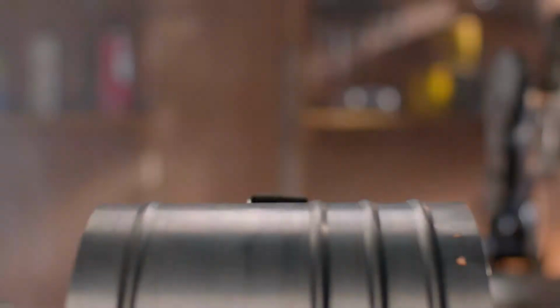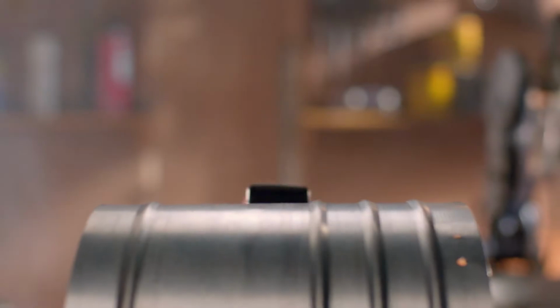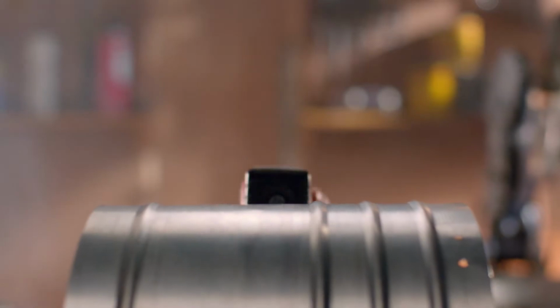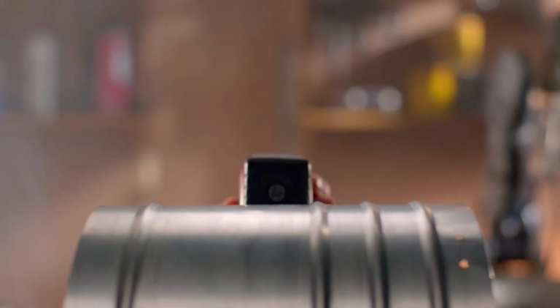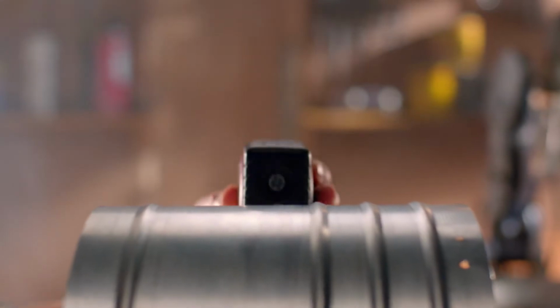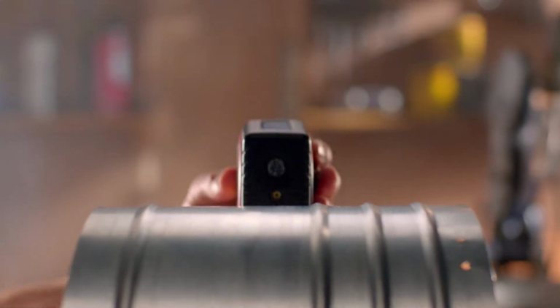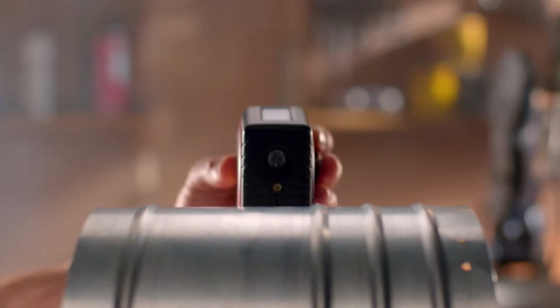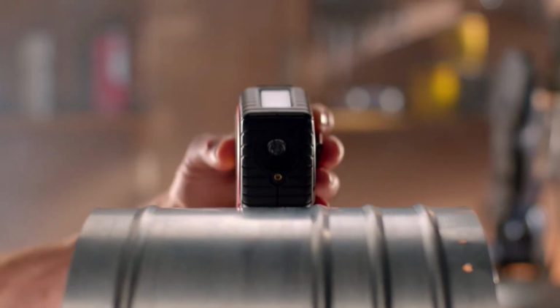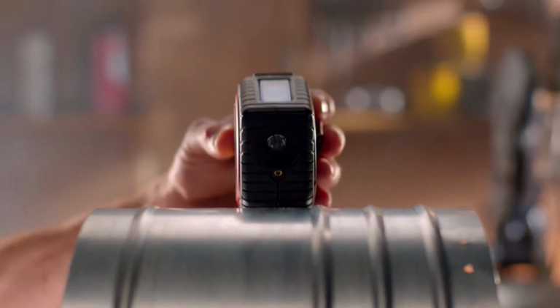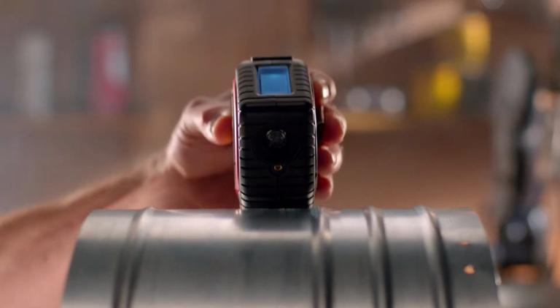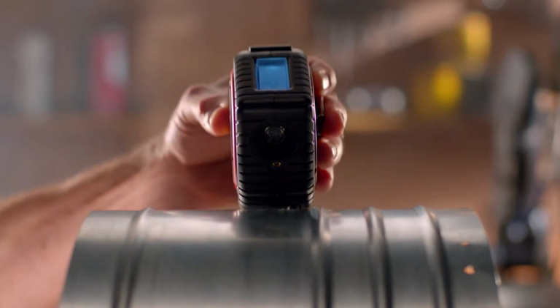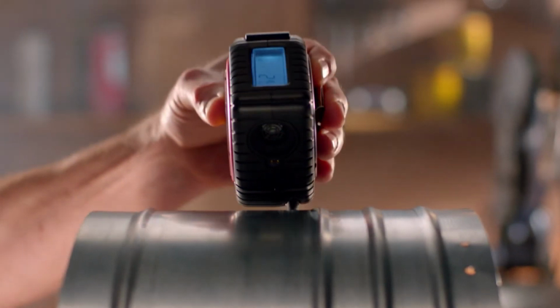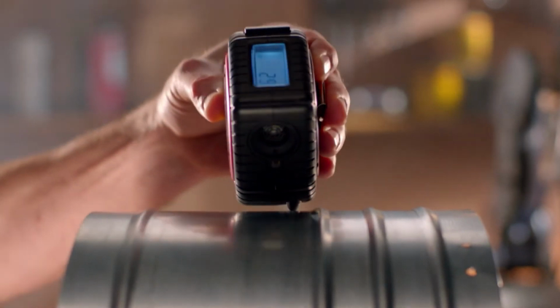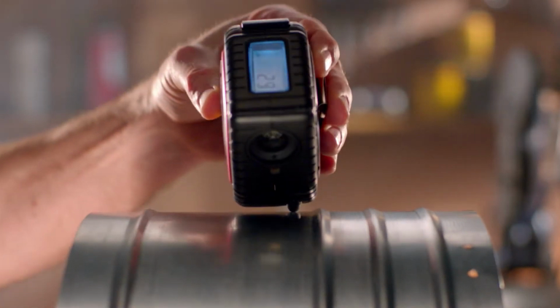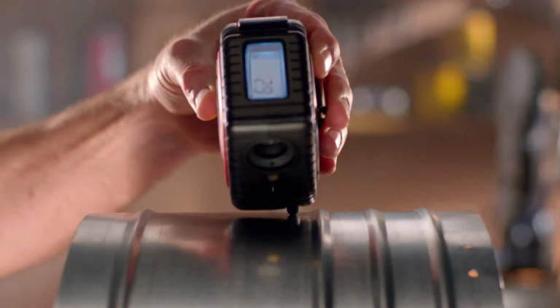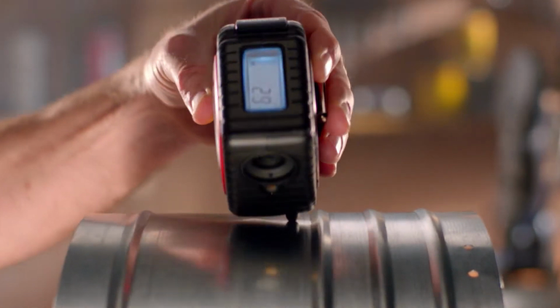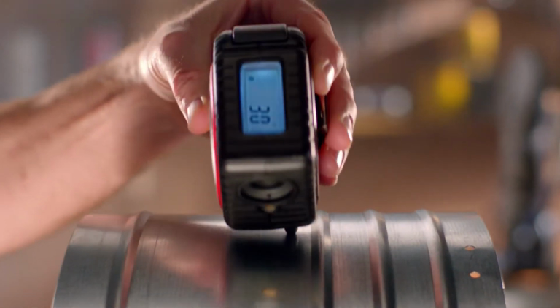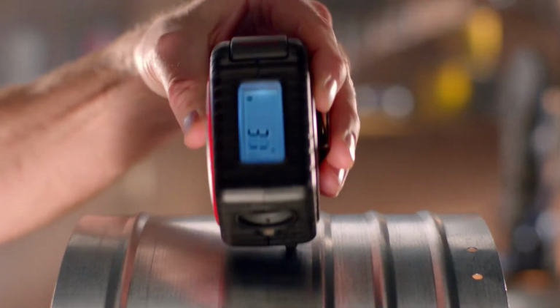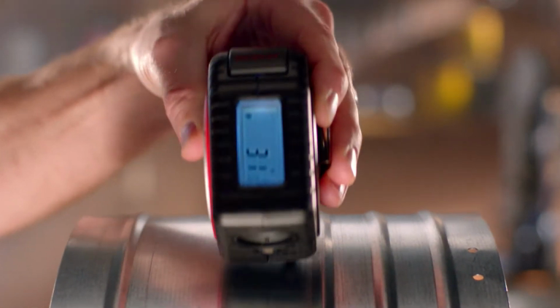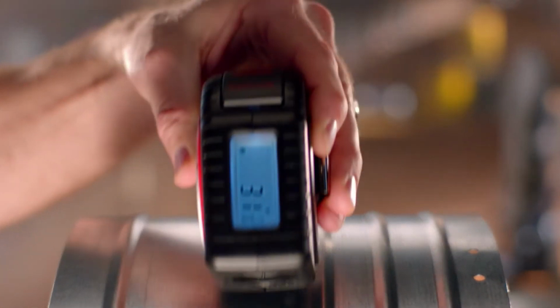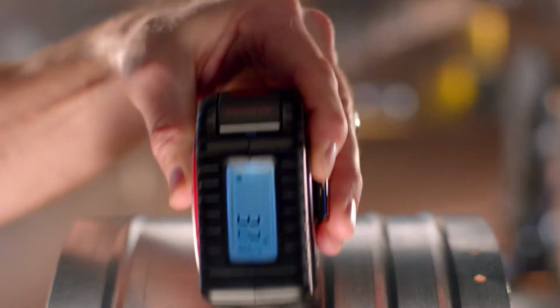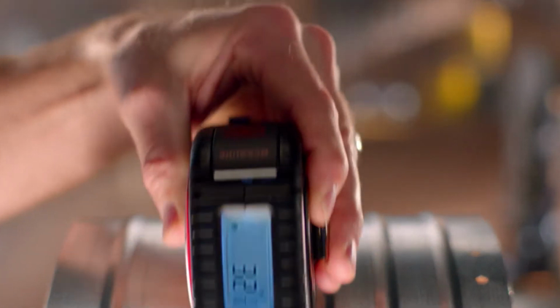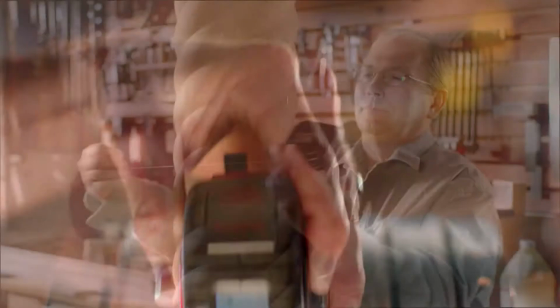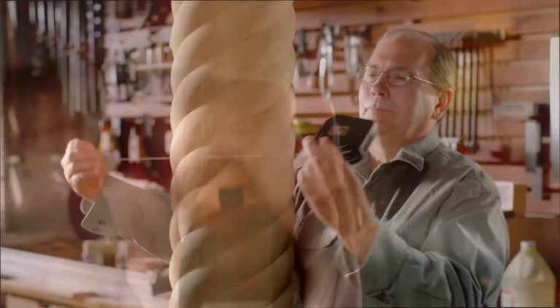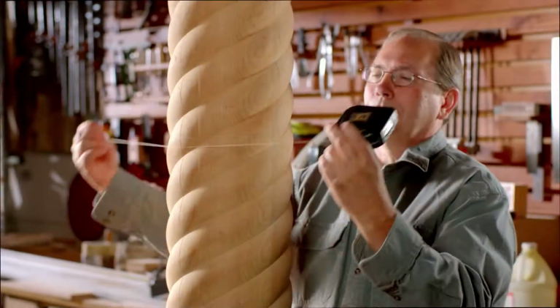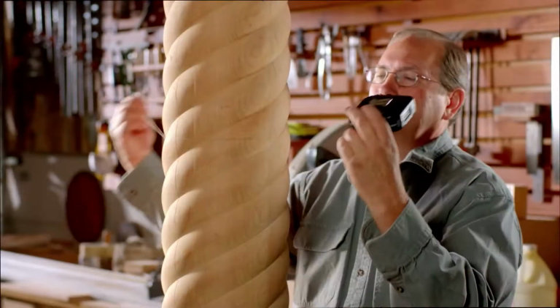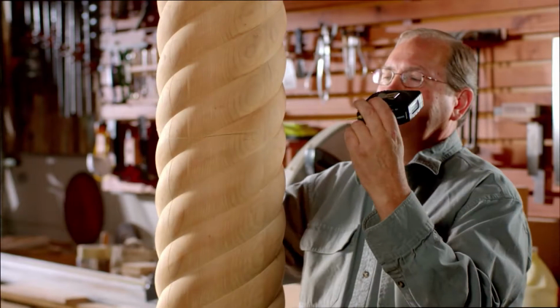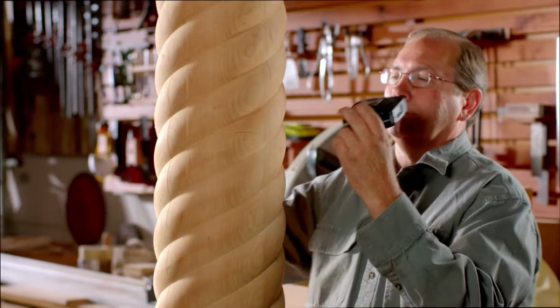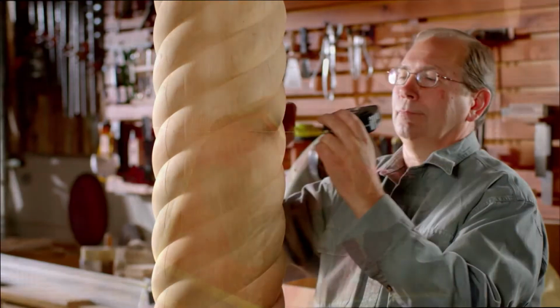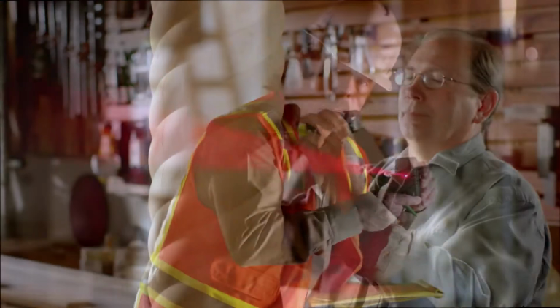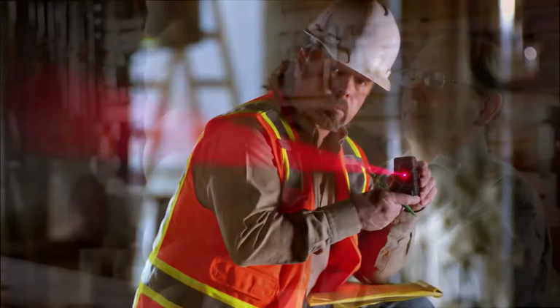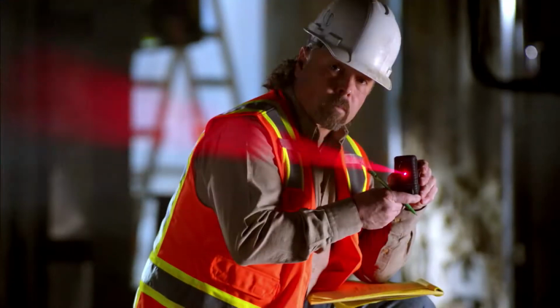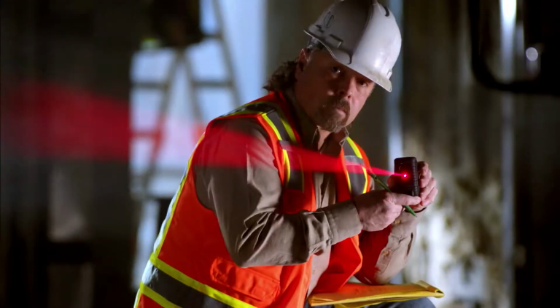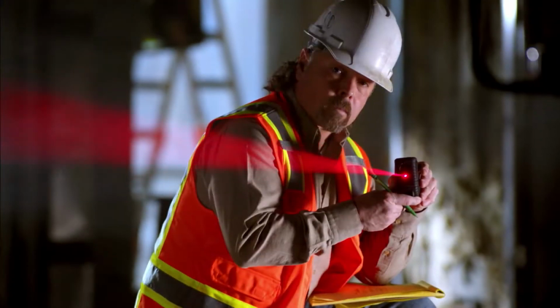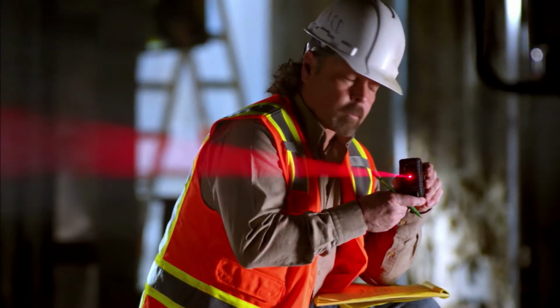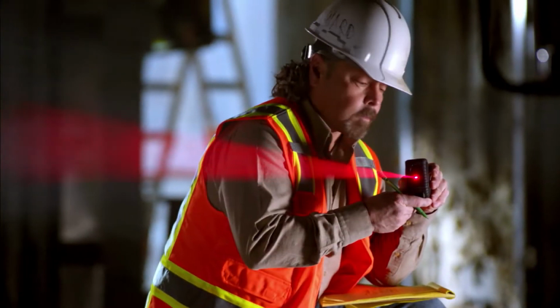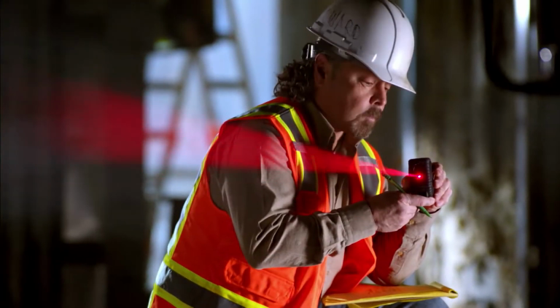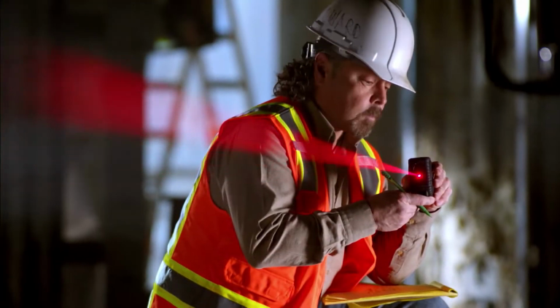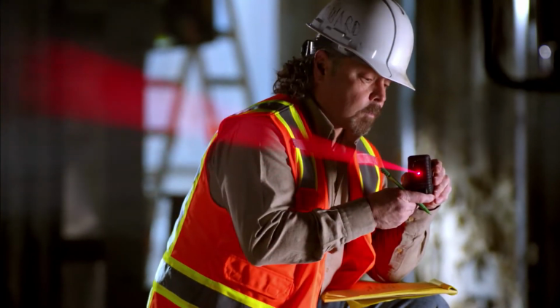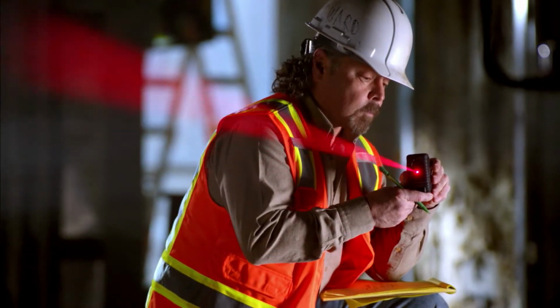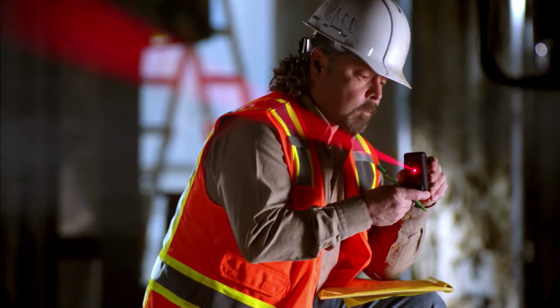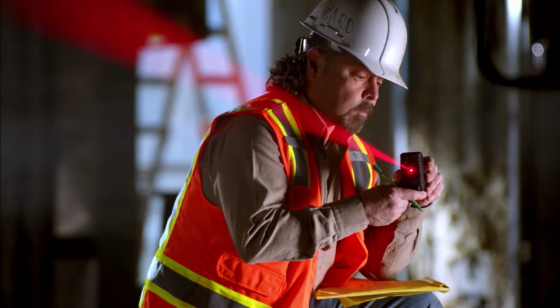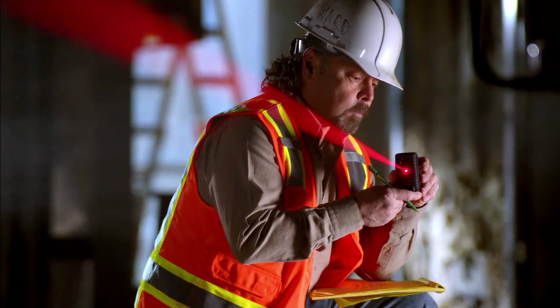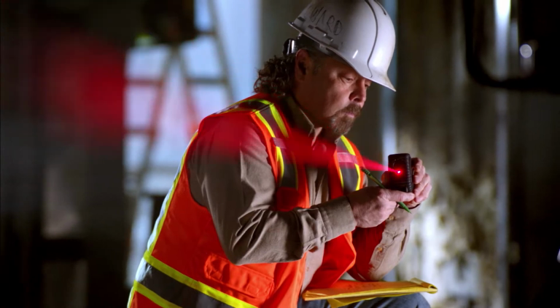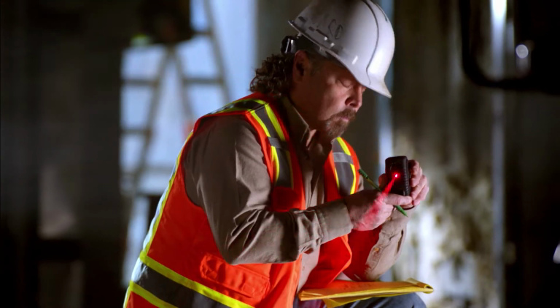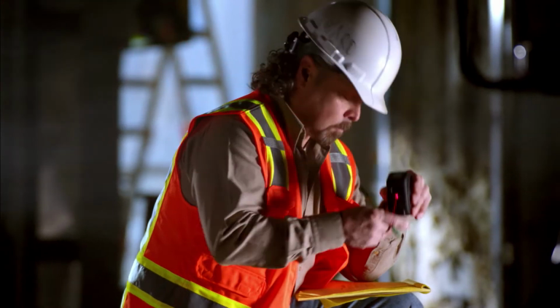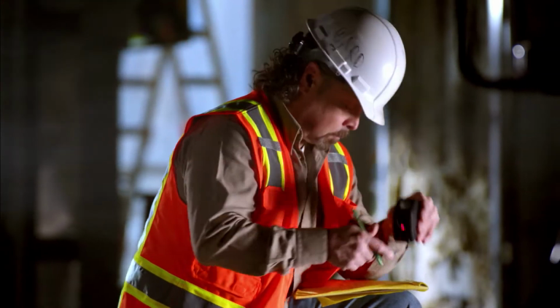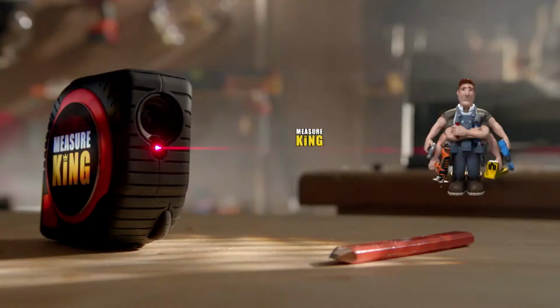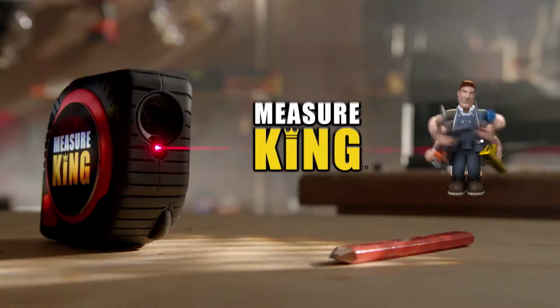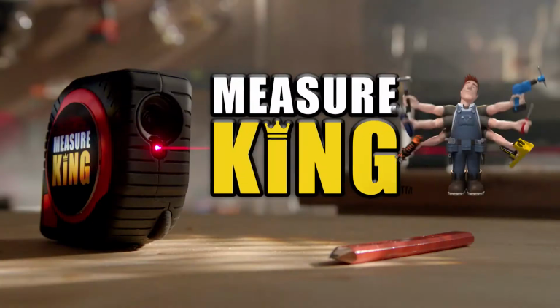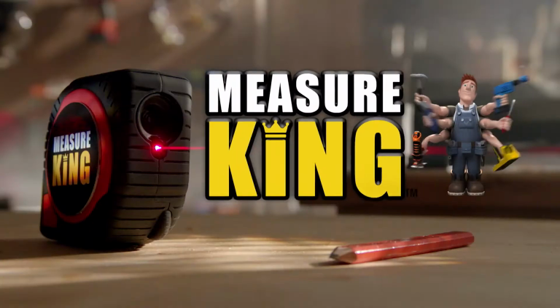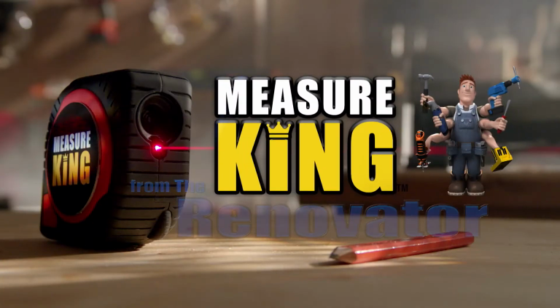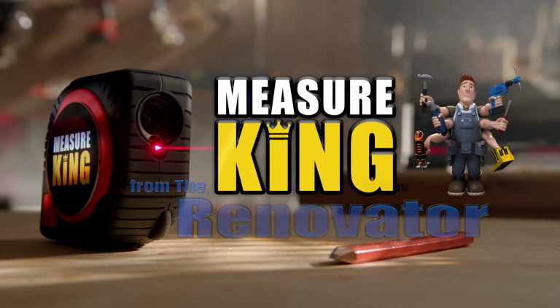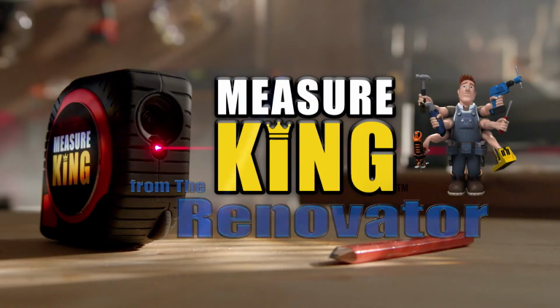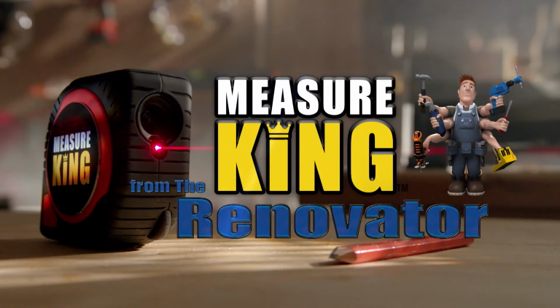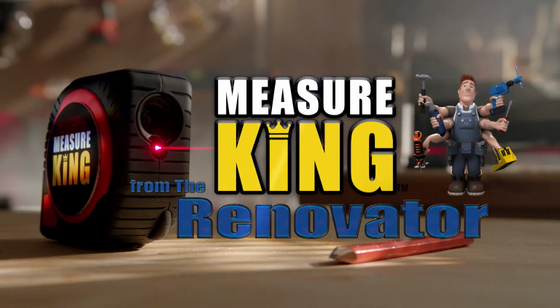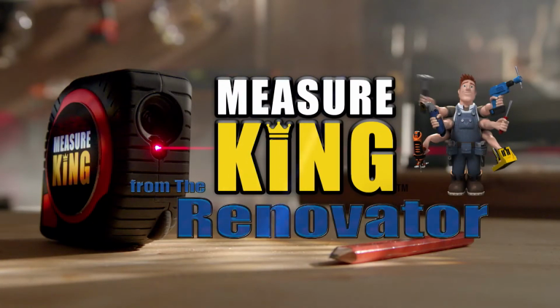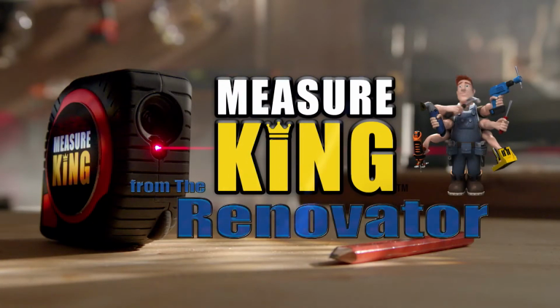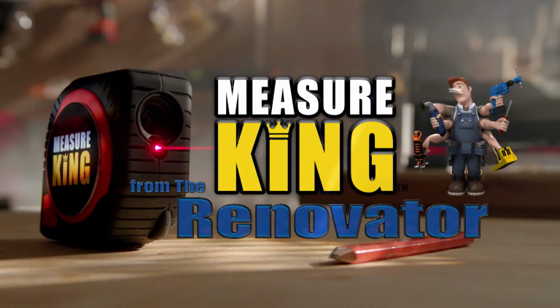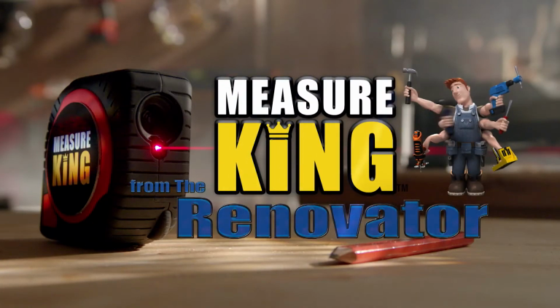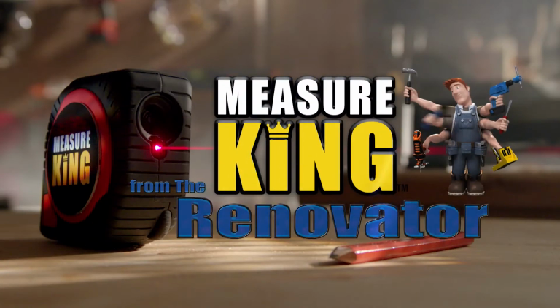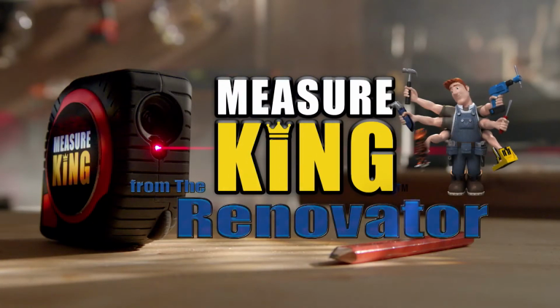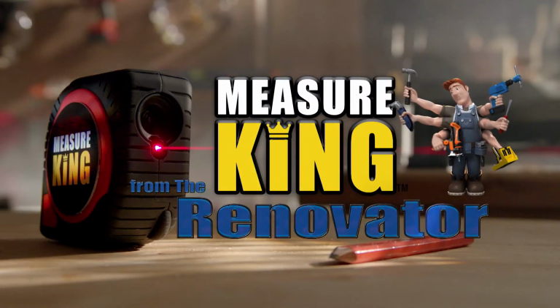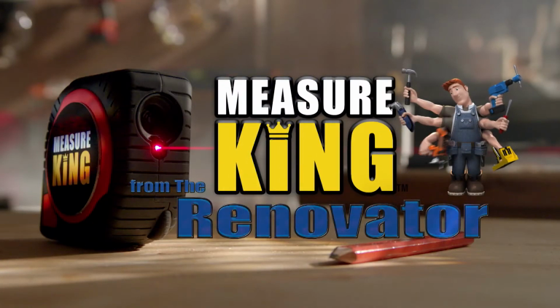There's a new way to measure that's faster, easier, and far more efficient. Introducing the 3-in-1 Measure King.